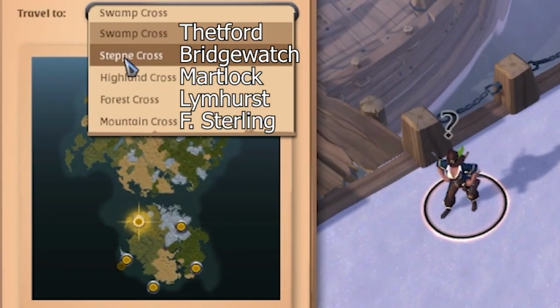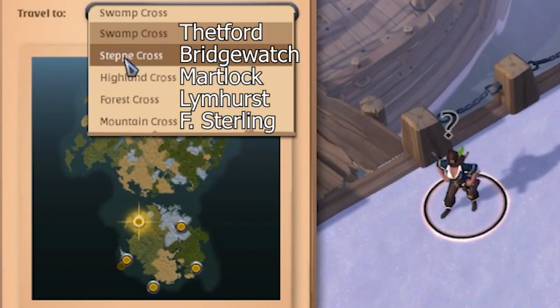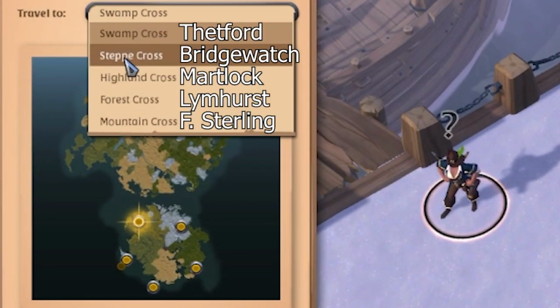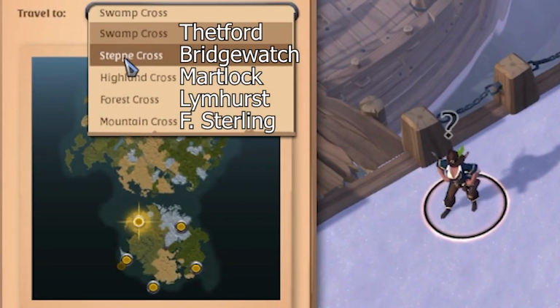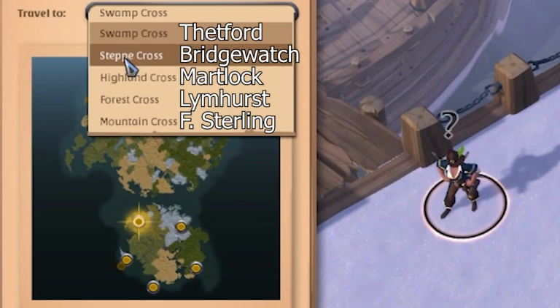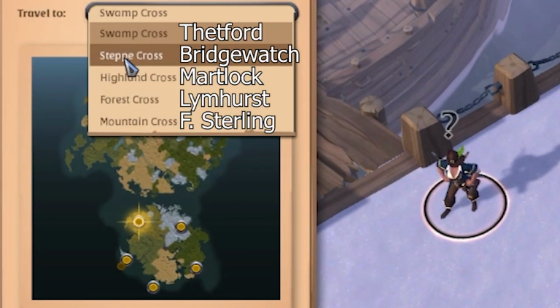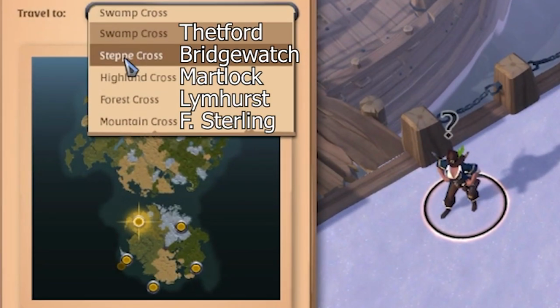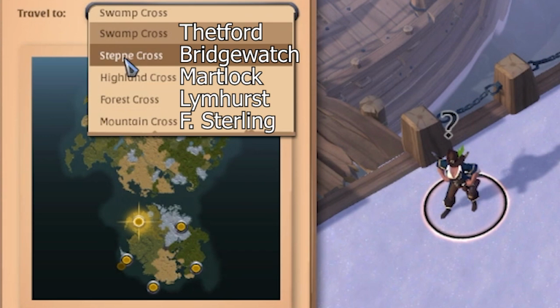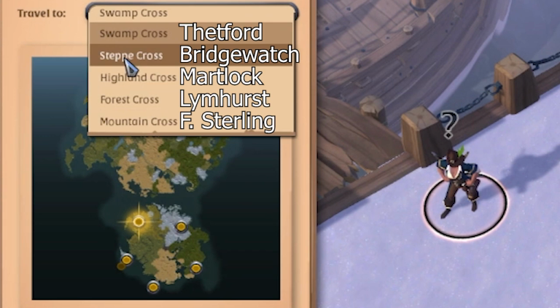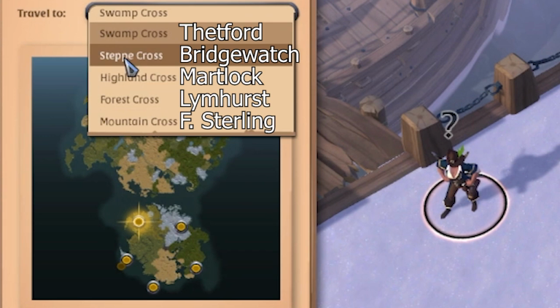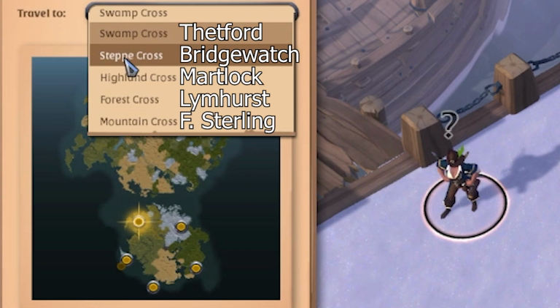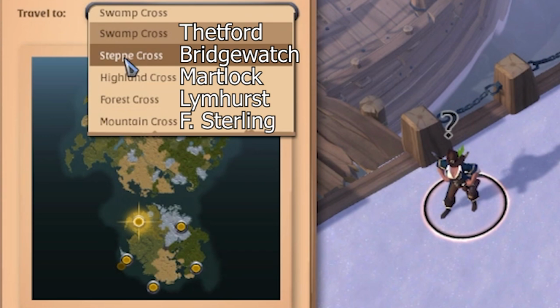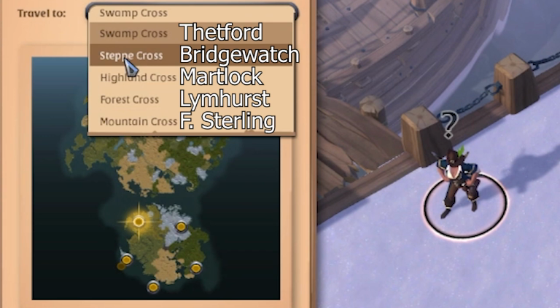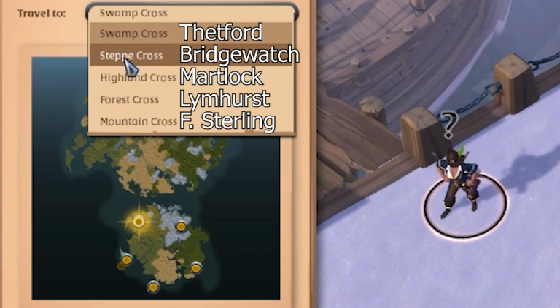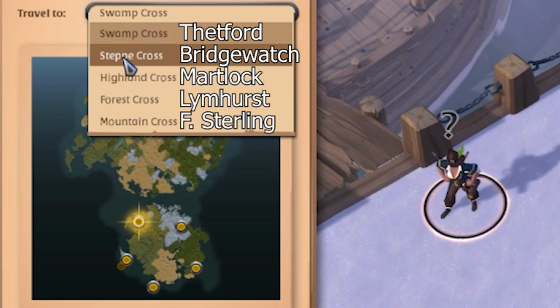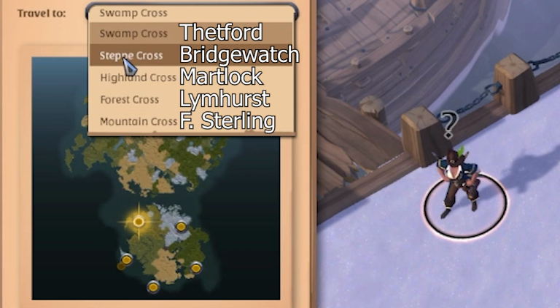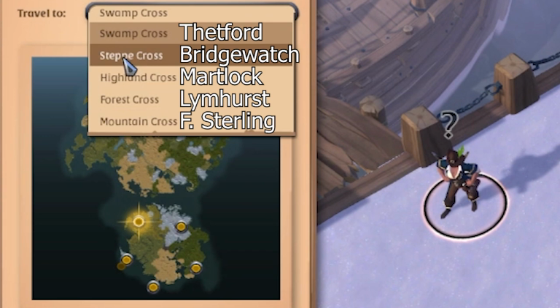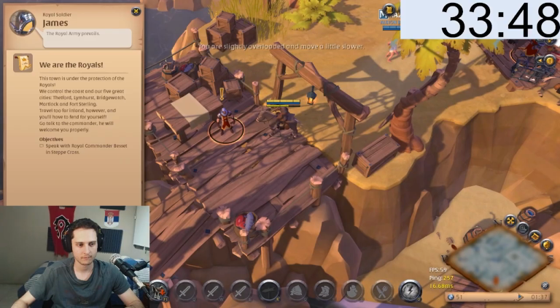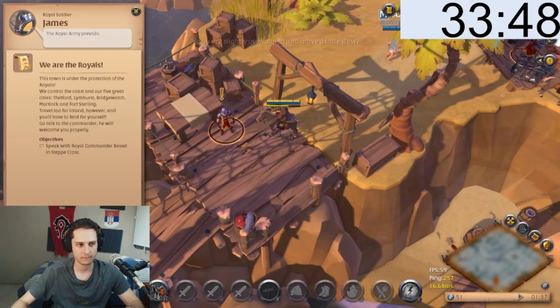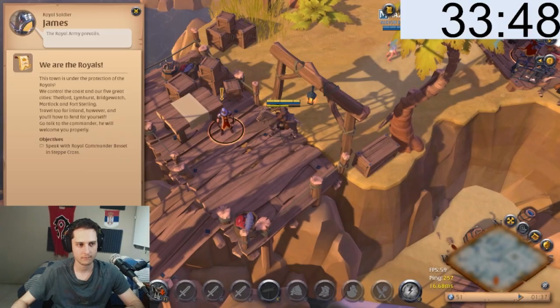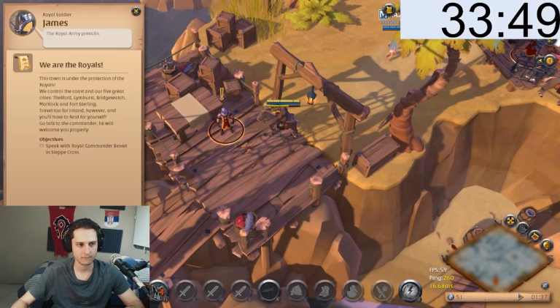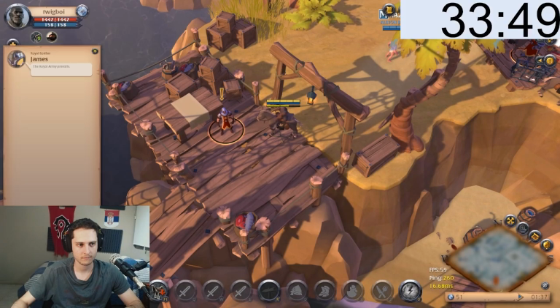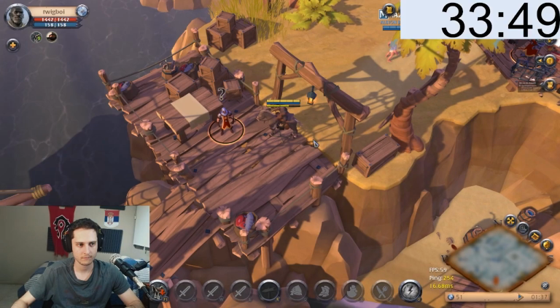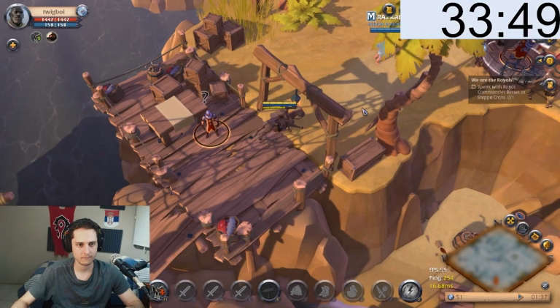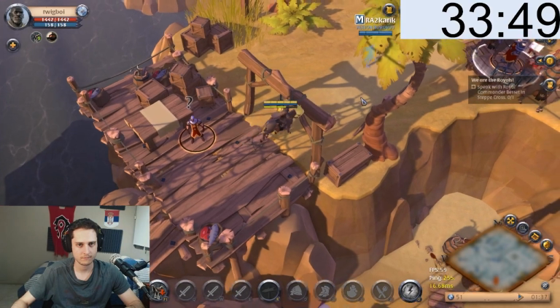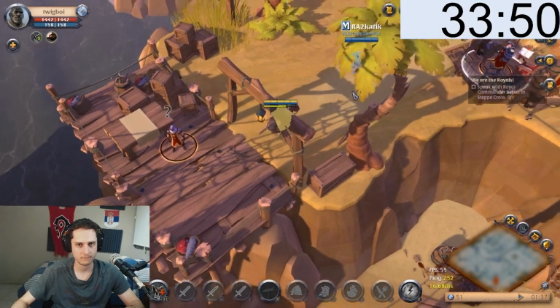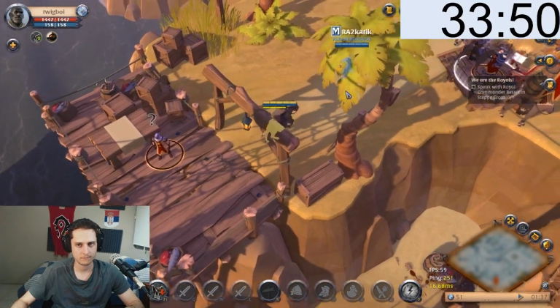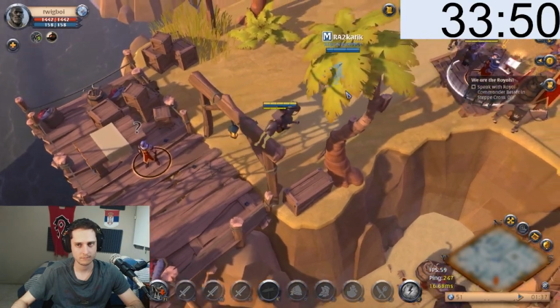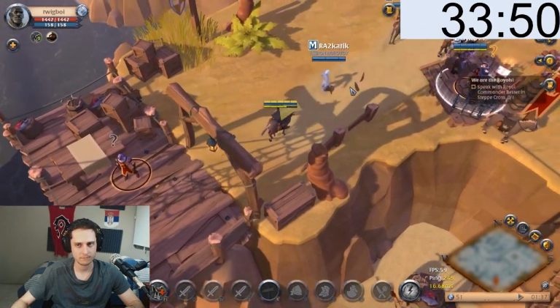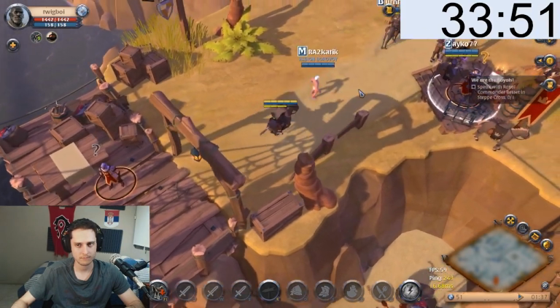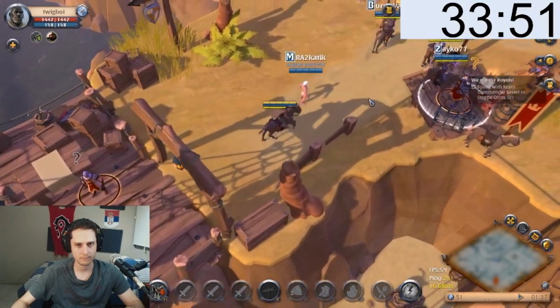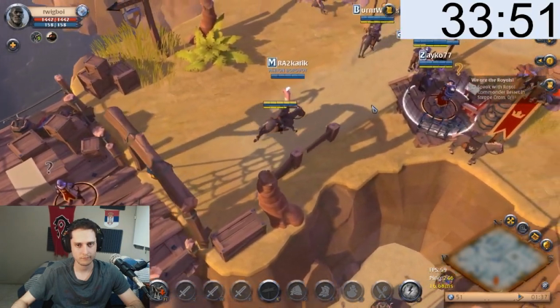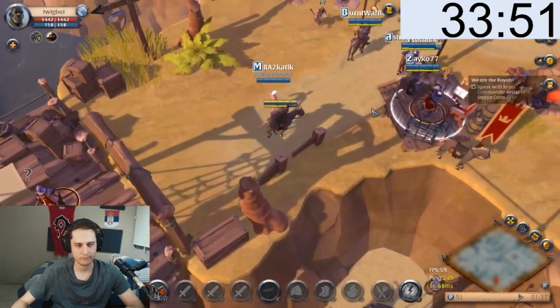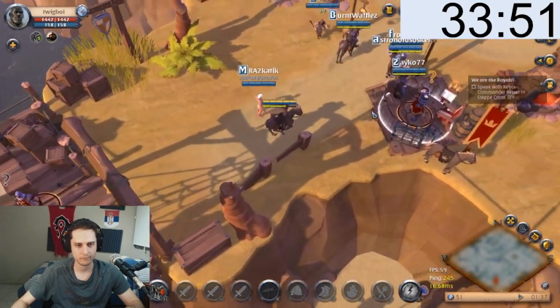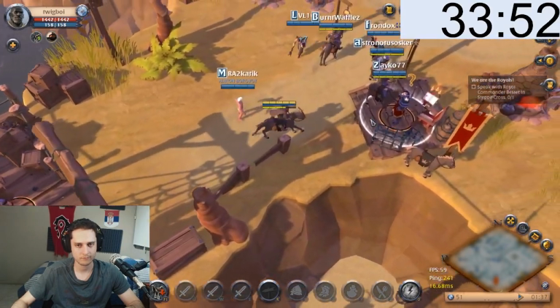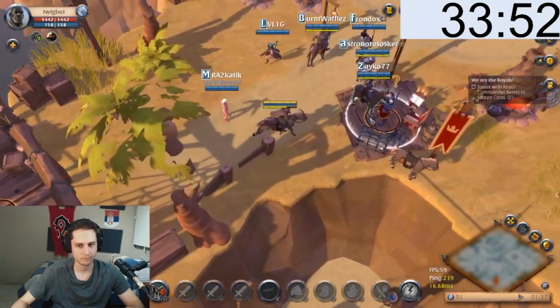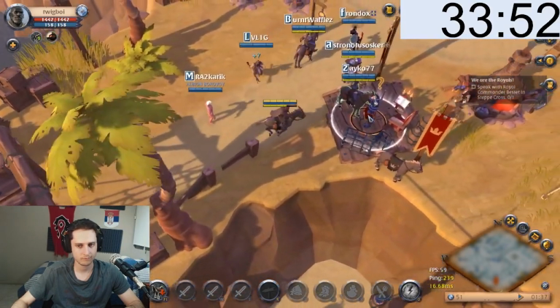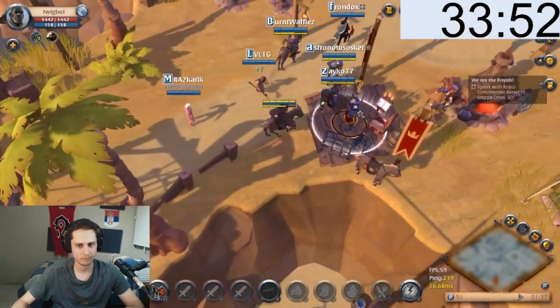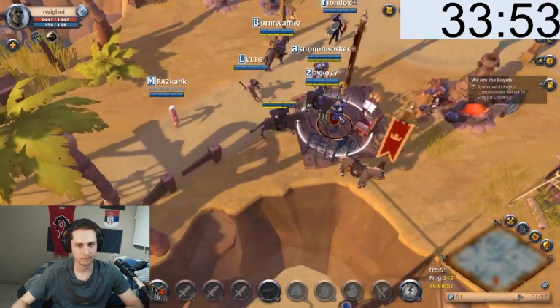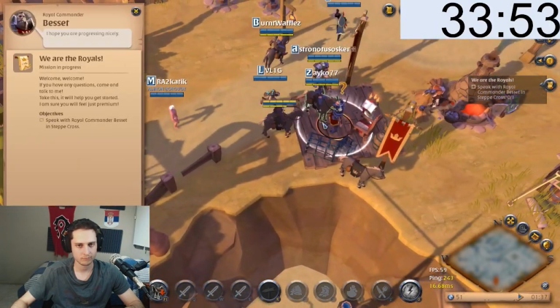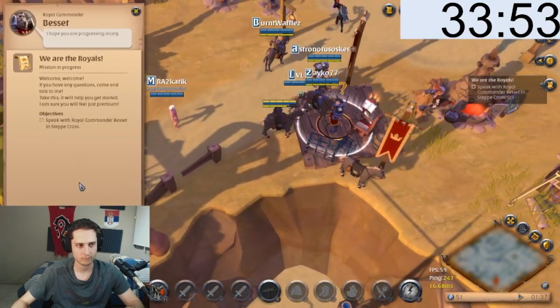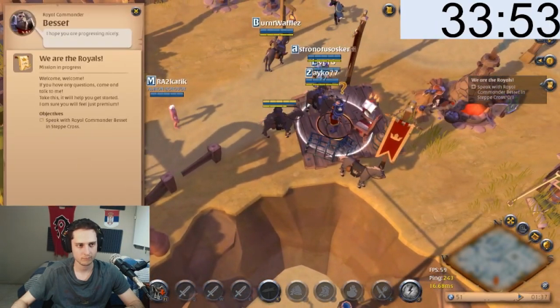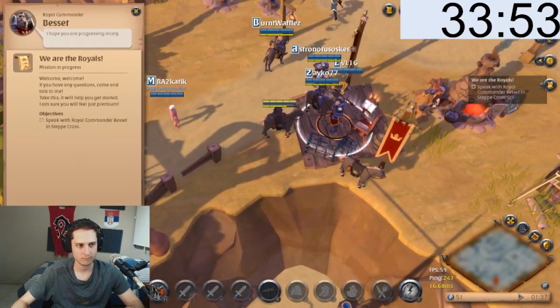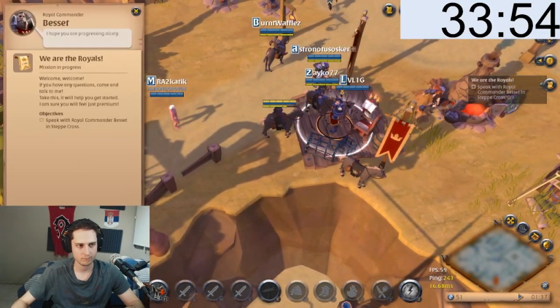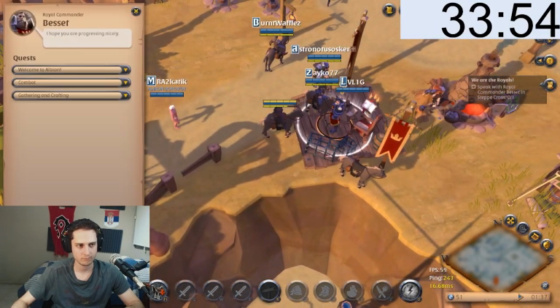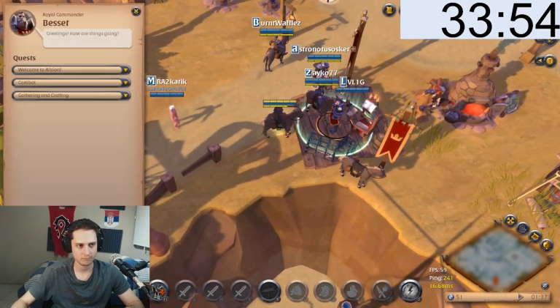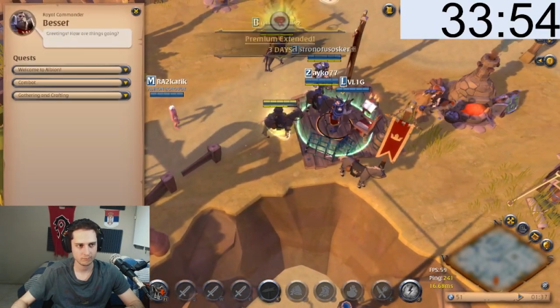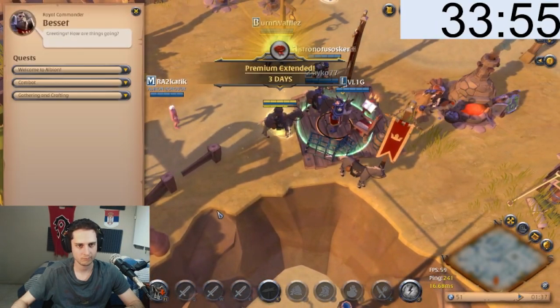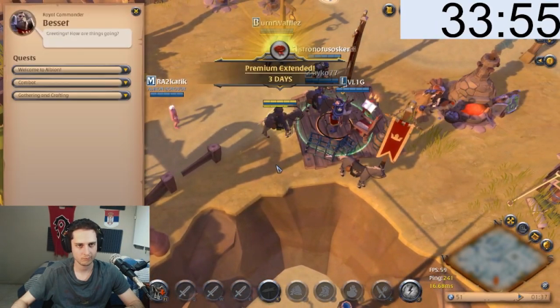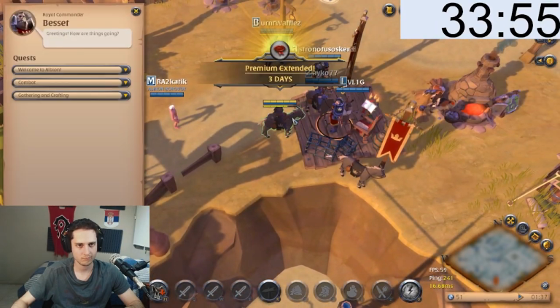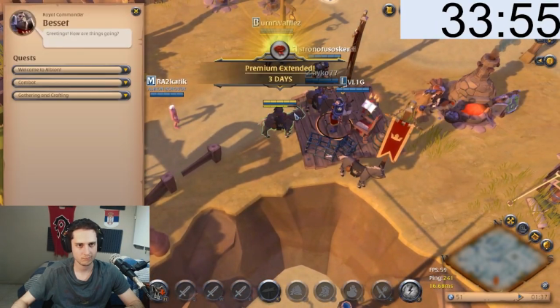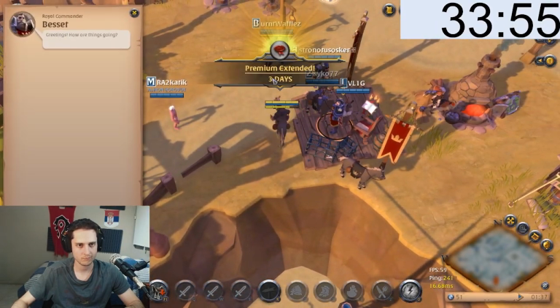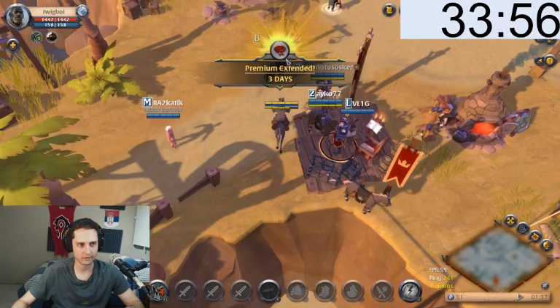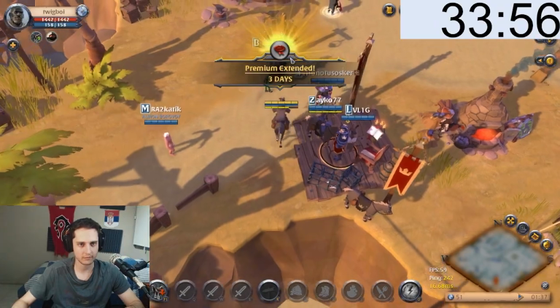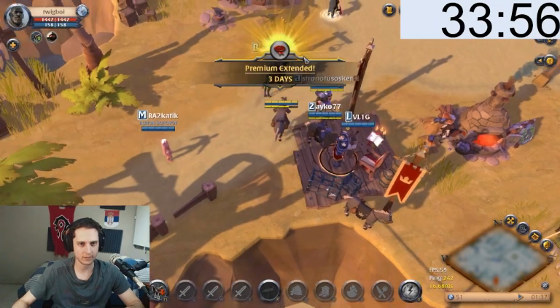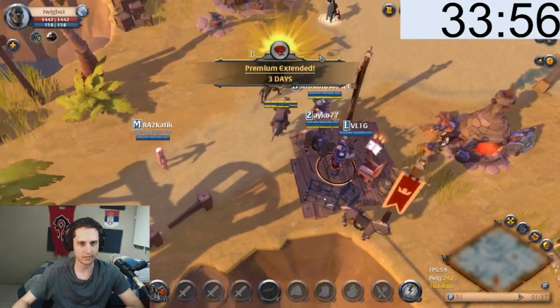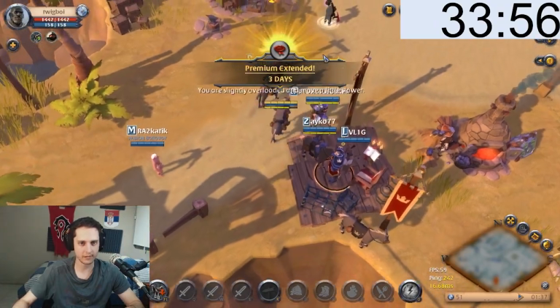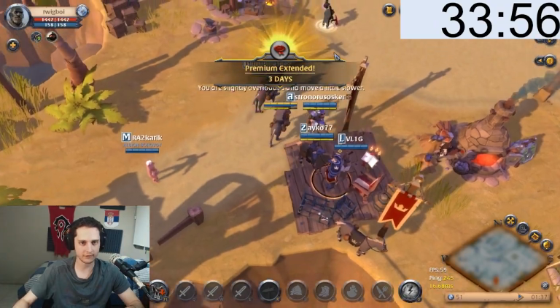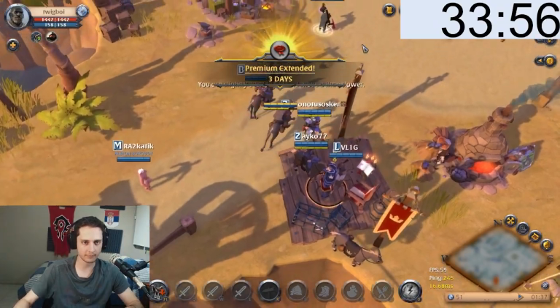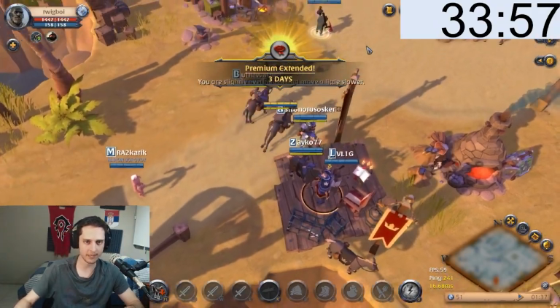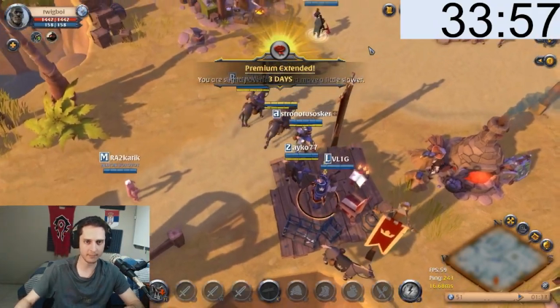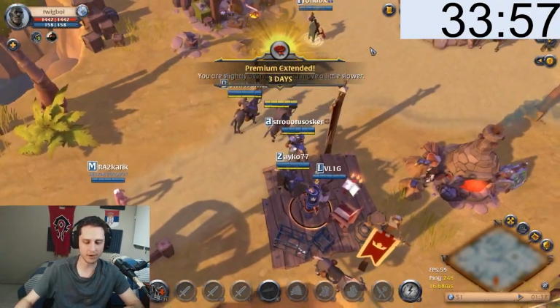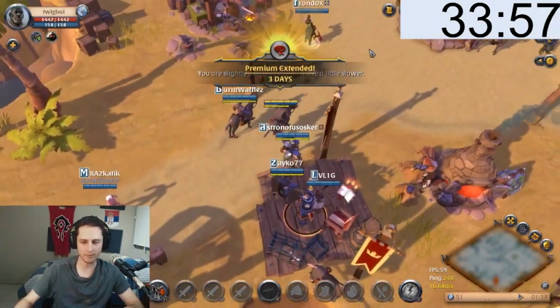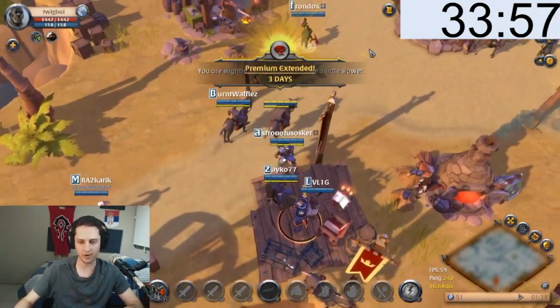At the end of the tutorial you choose what city you go to — it doesn't matter, just pick whatever you like. Talk to the NPCs and you get three days of premium. Three days of premium!